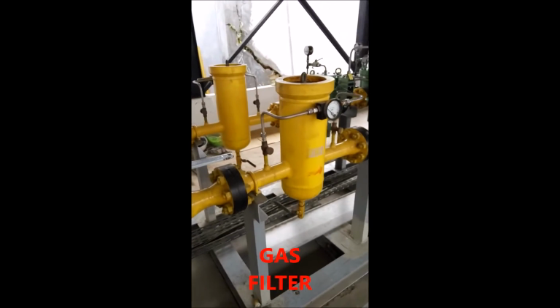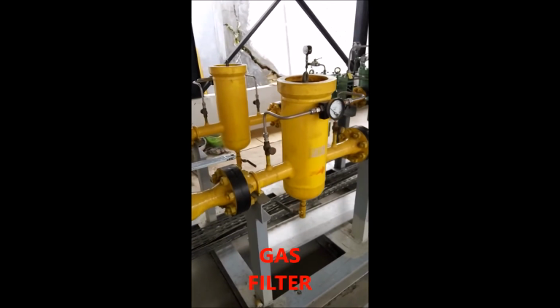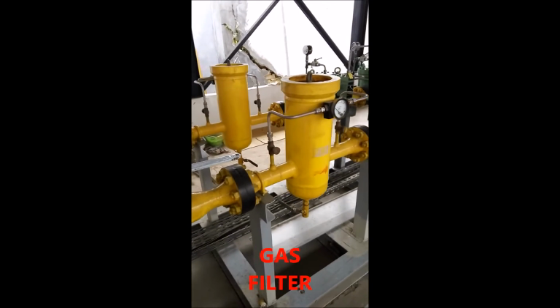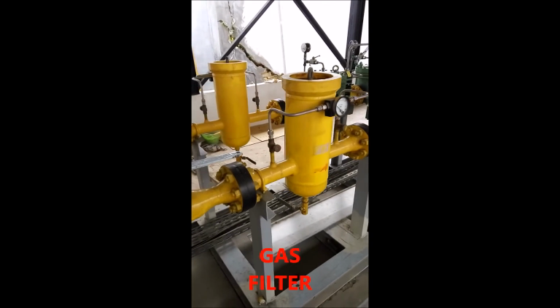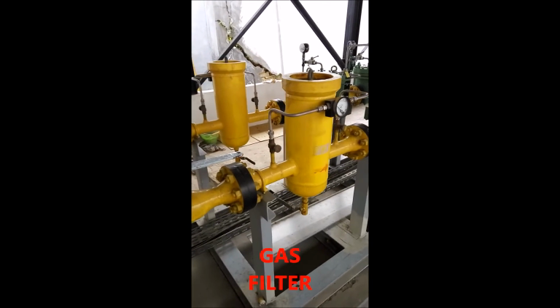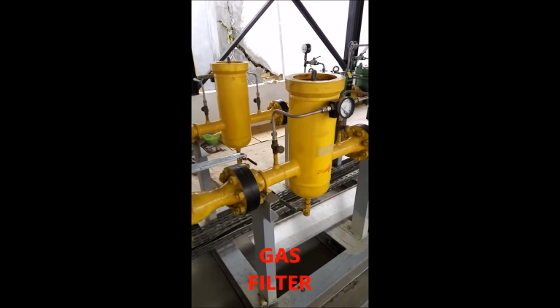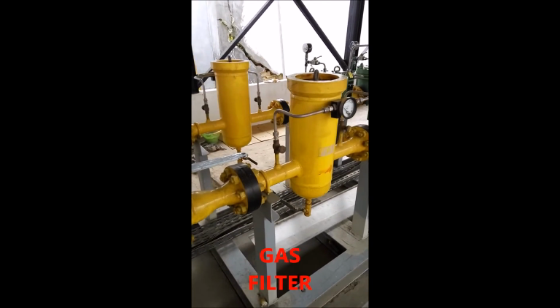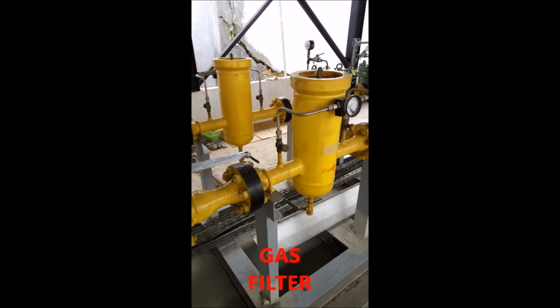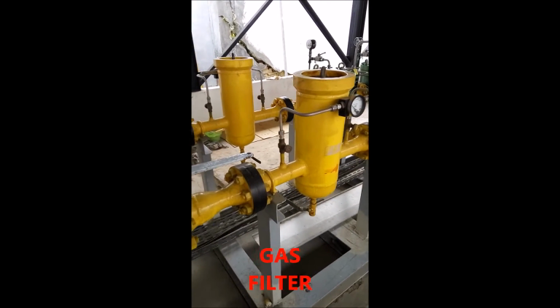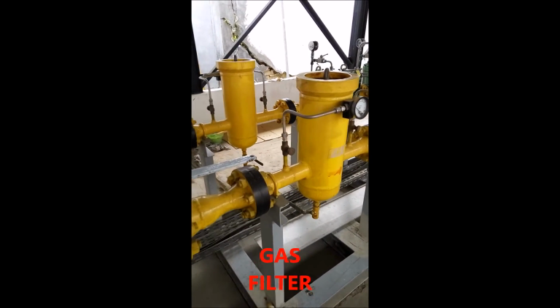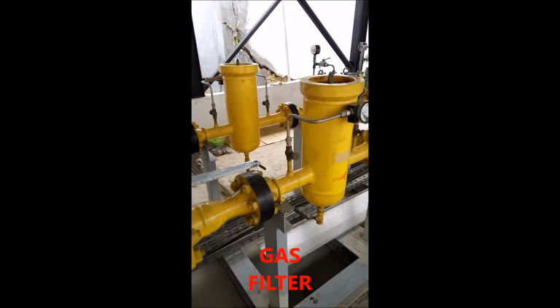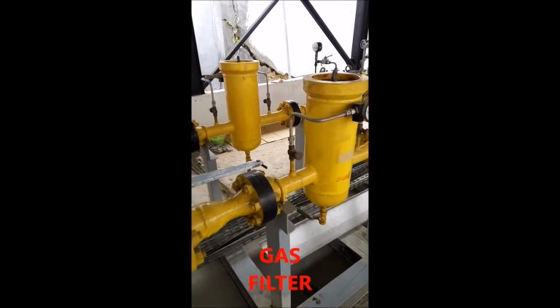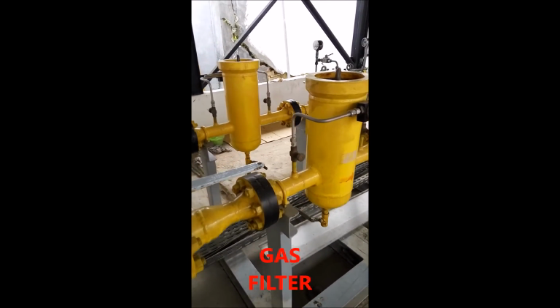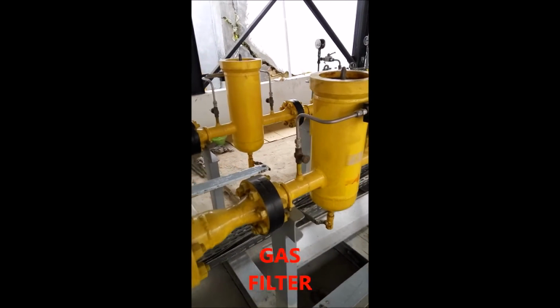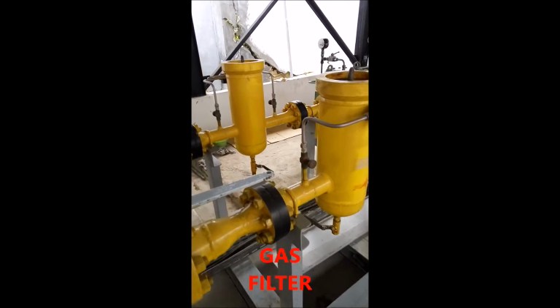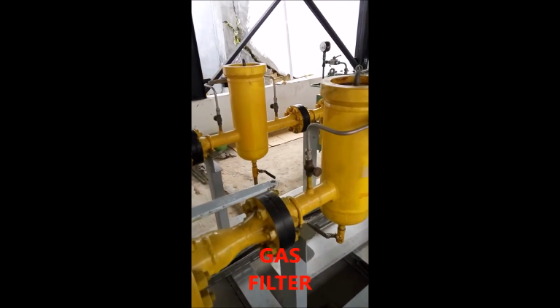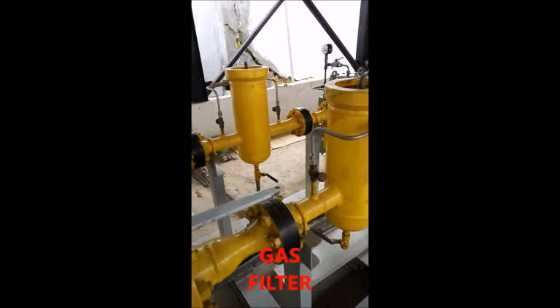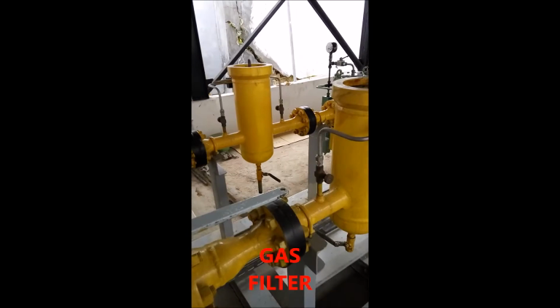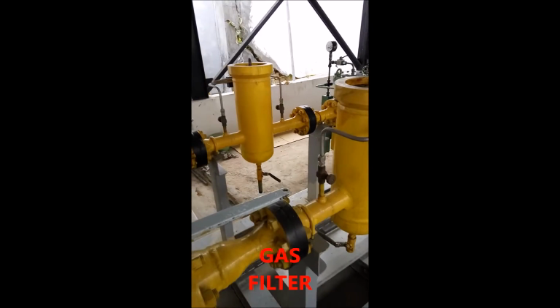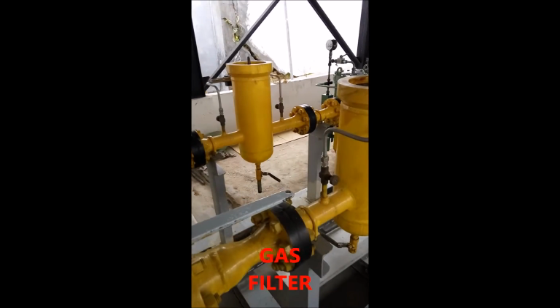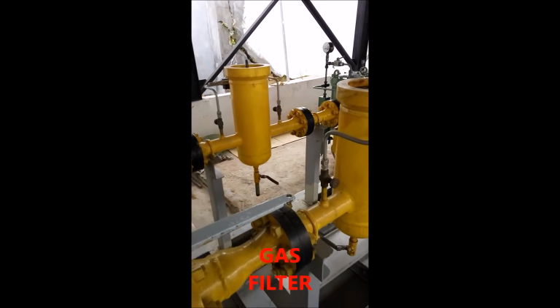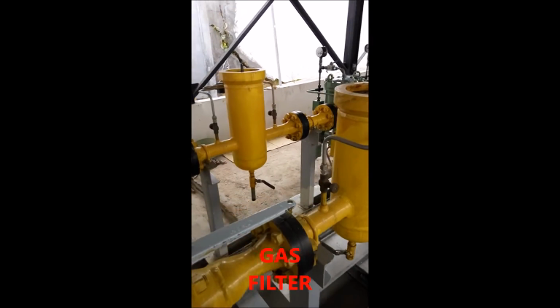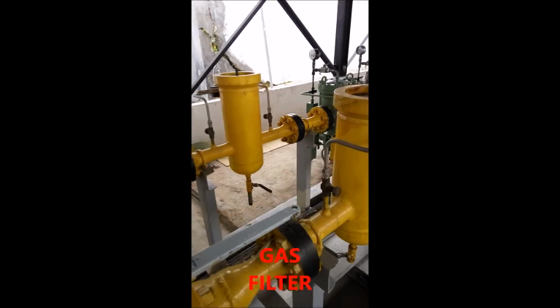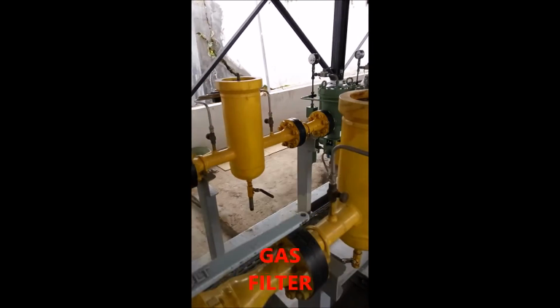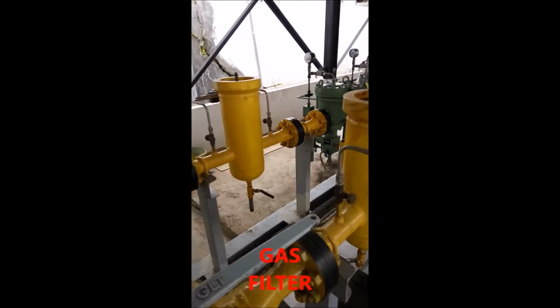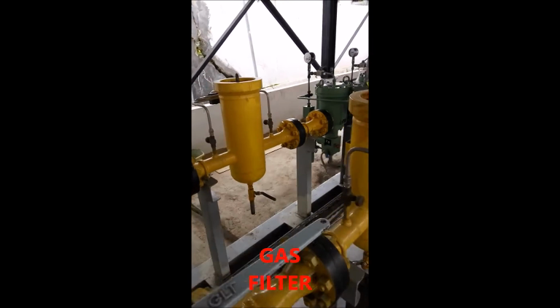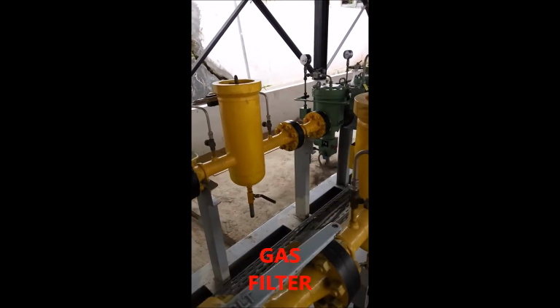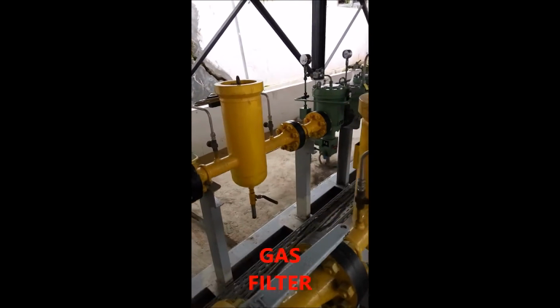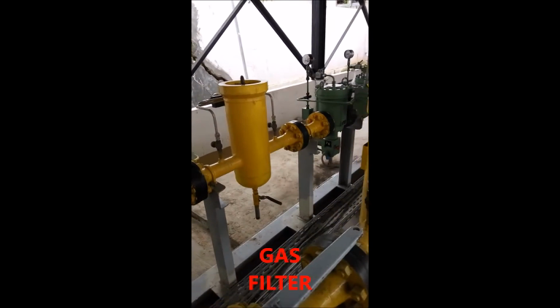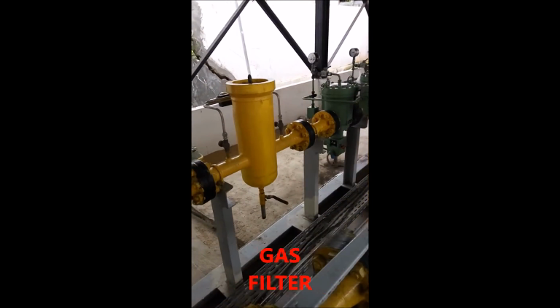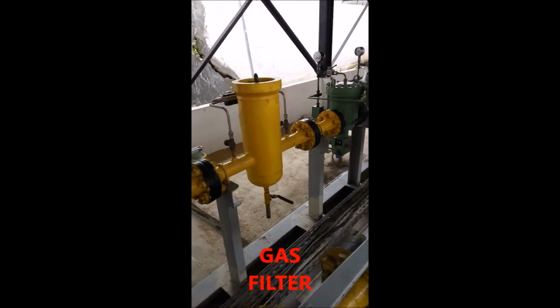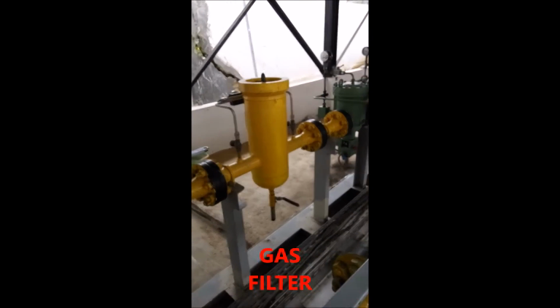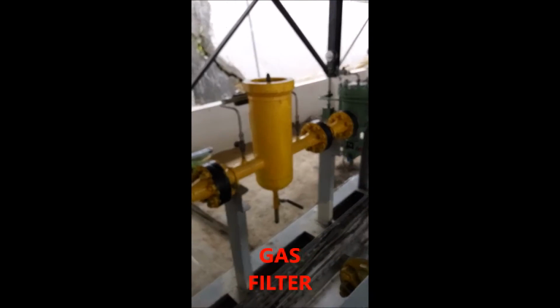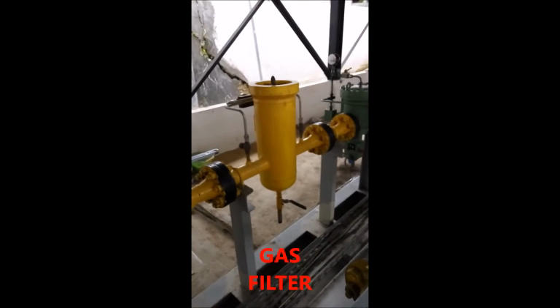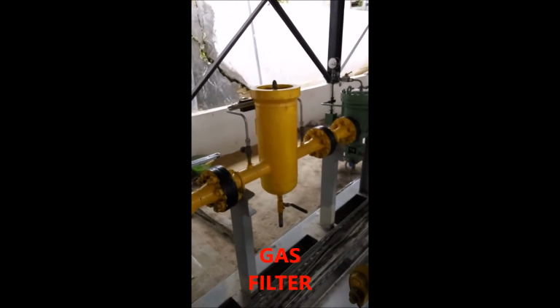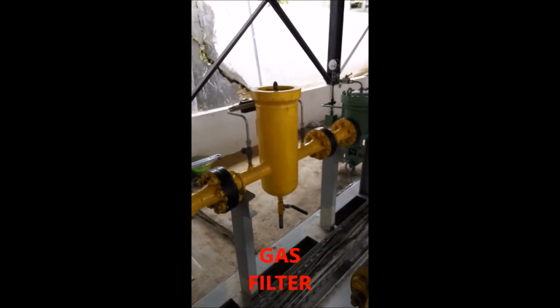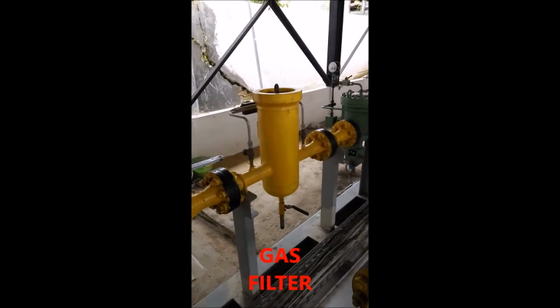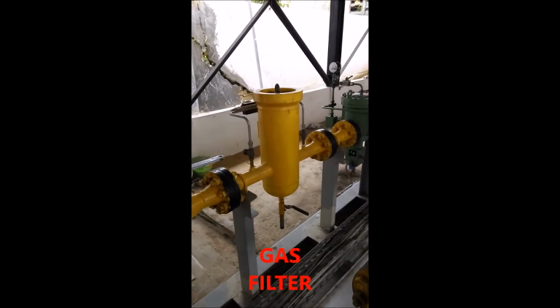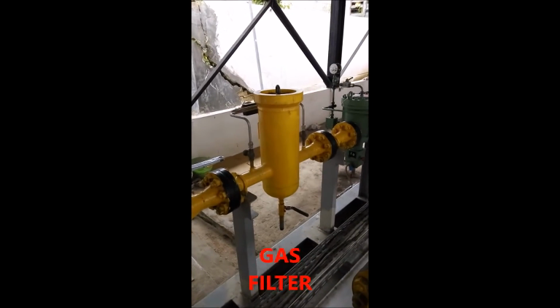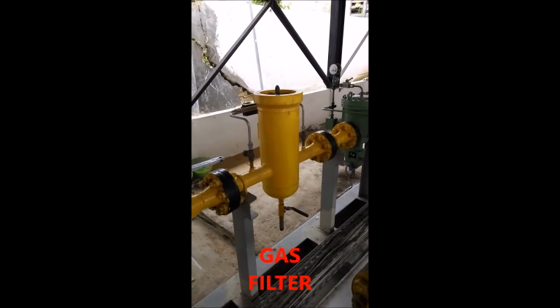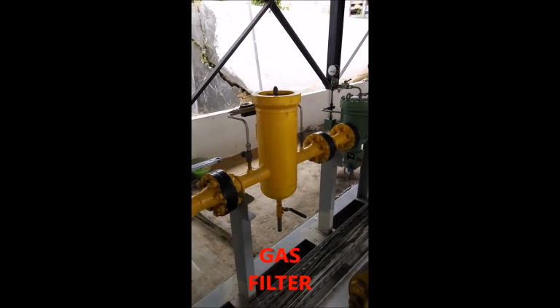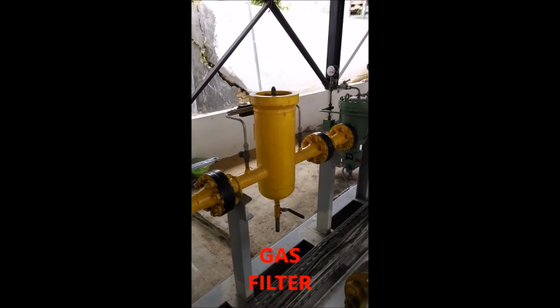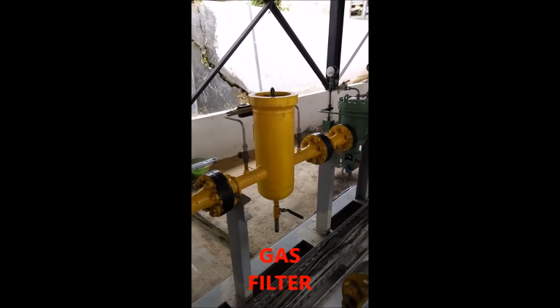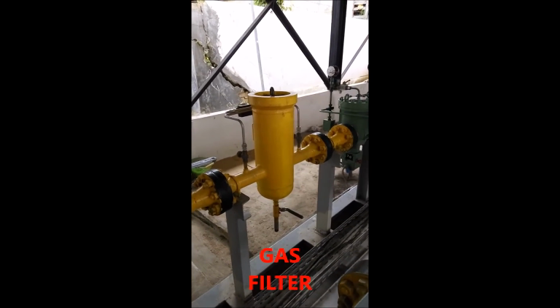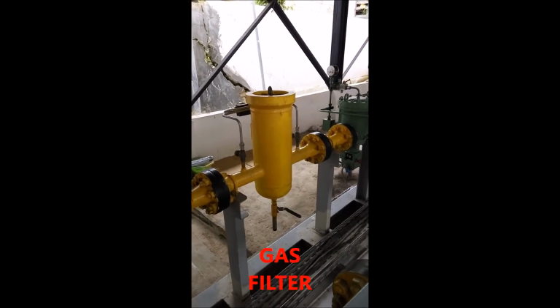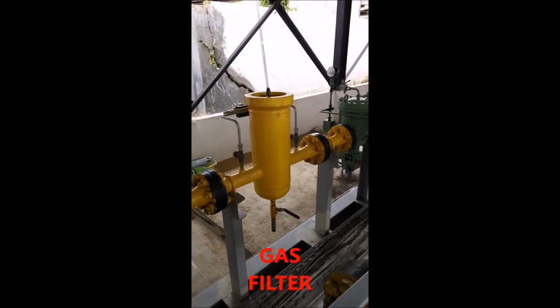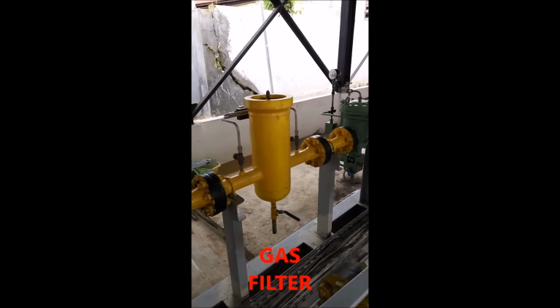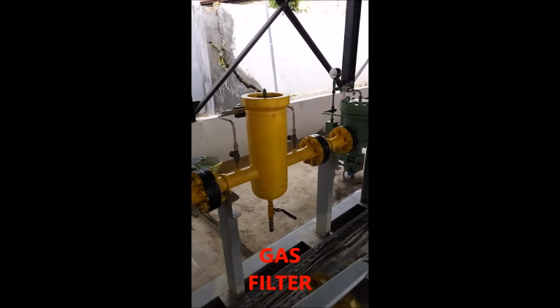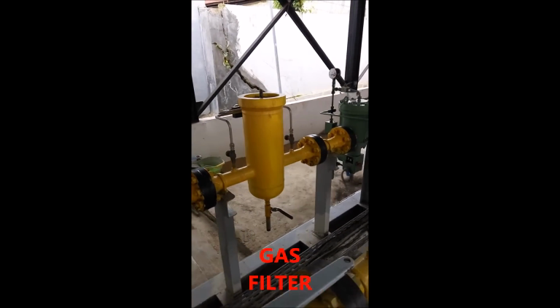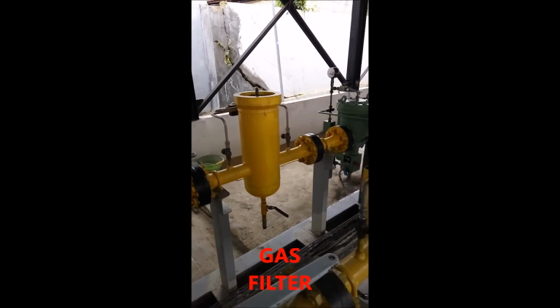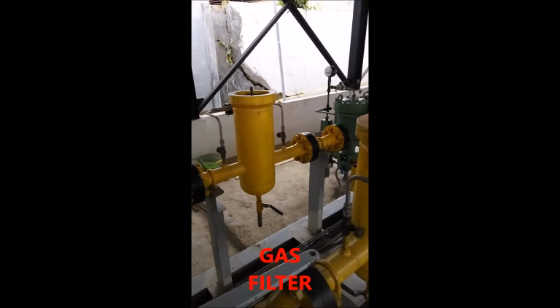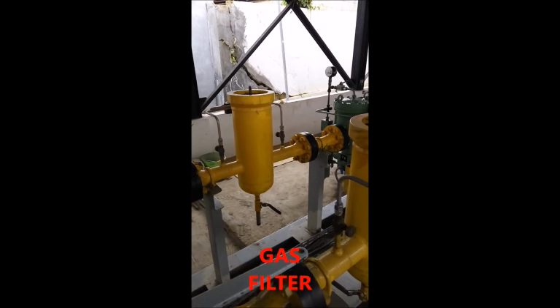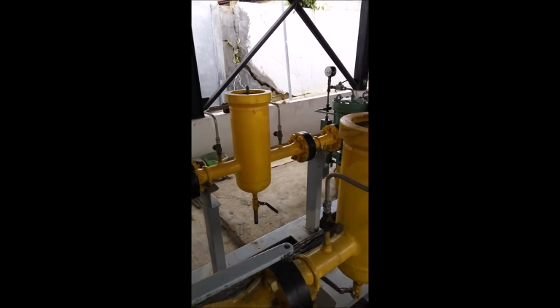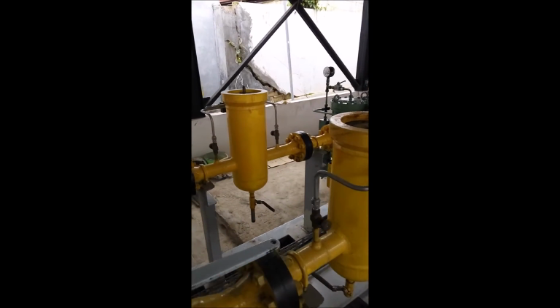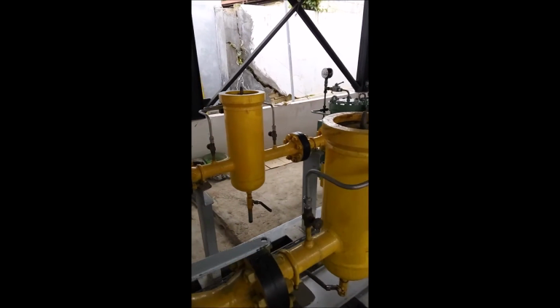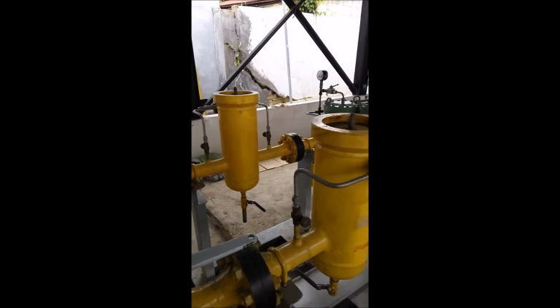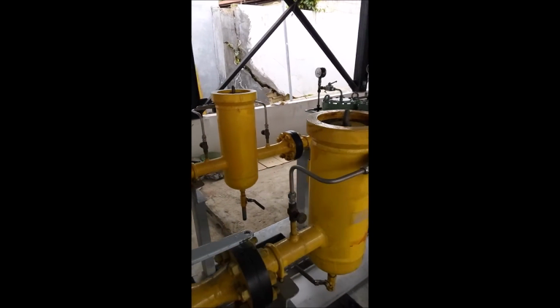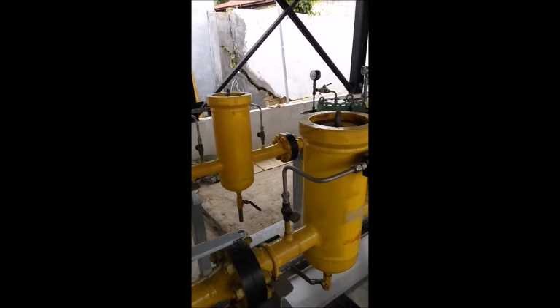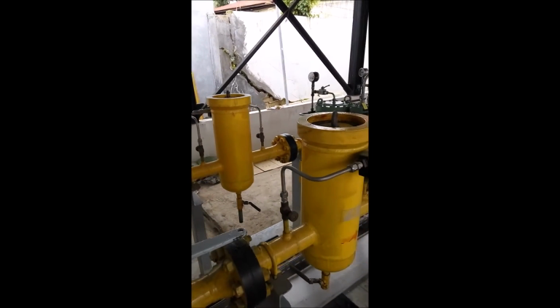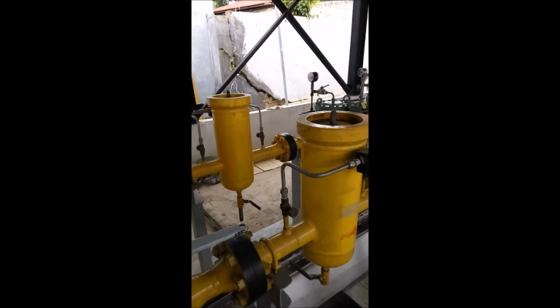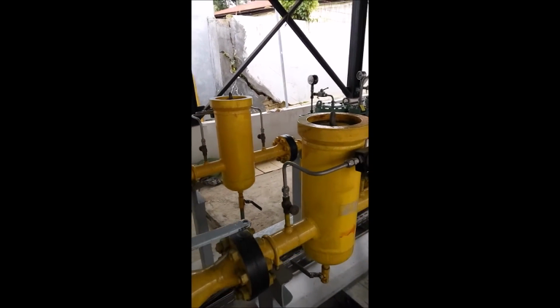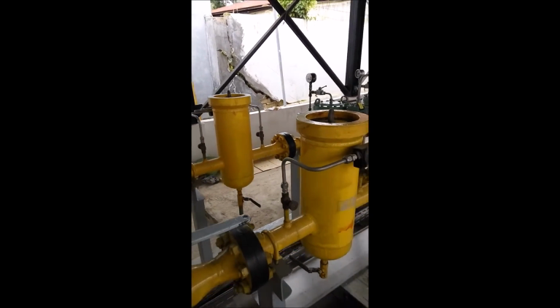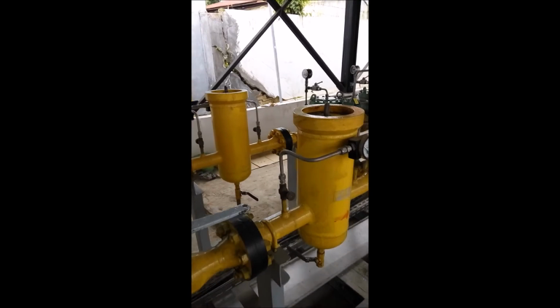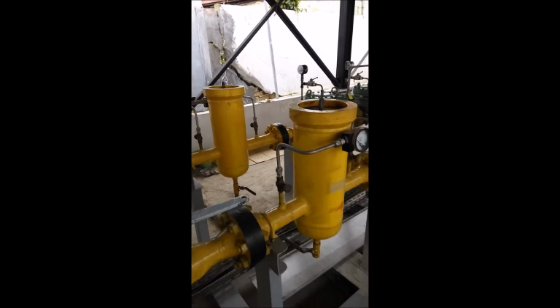1. Isolation valve, inlet and outlet — isolates the incoming pressure at the inlet and the exit pressure at the outlet.